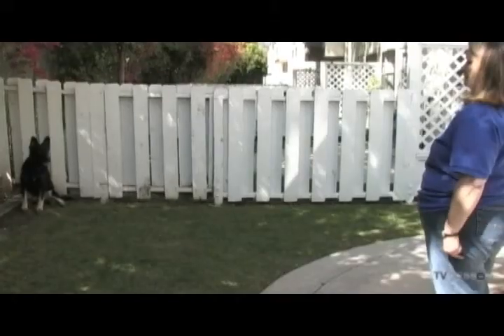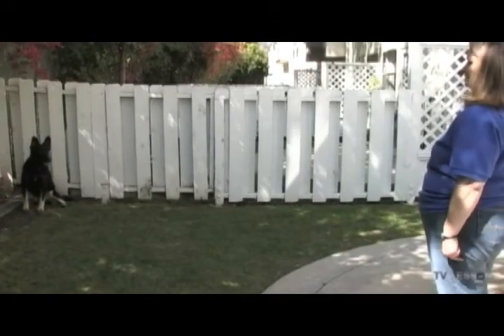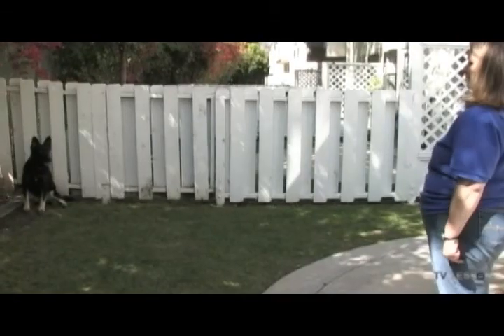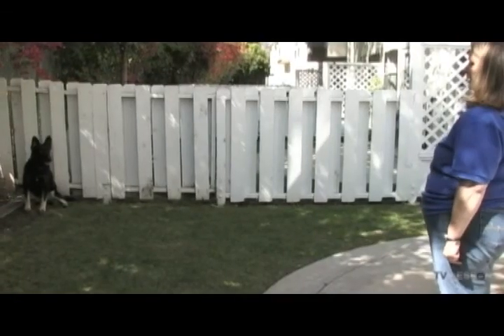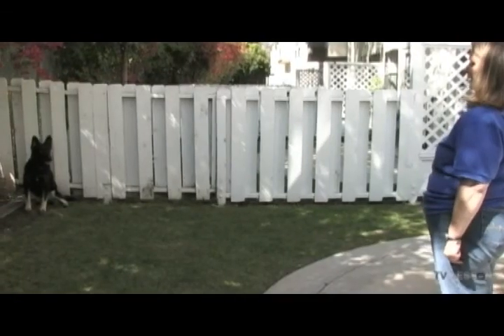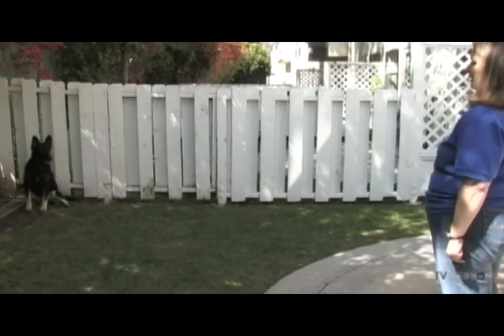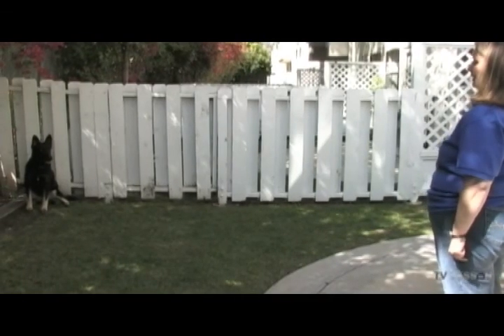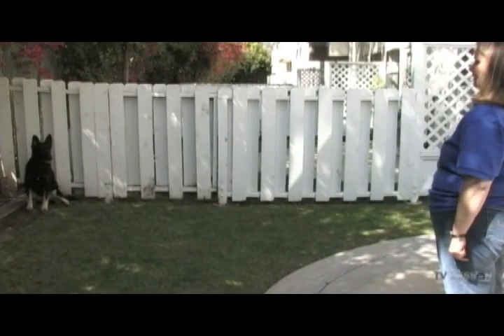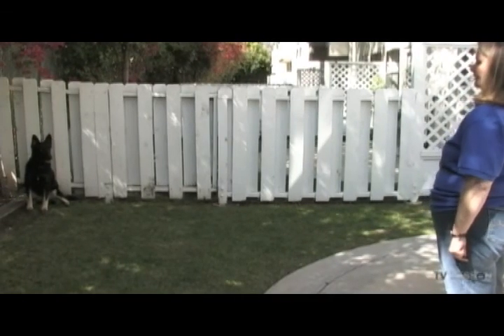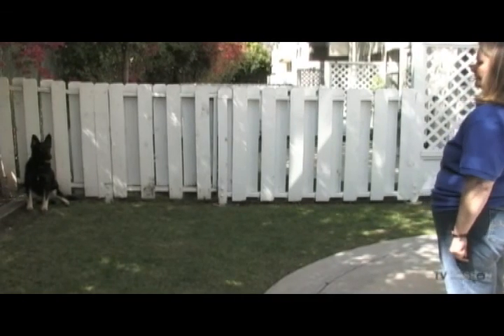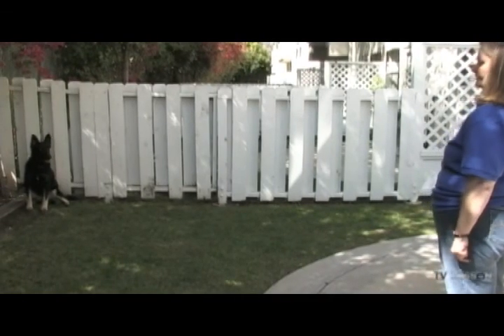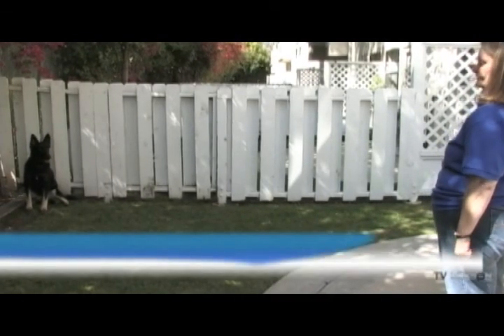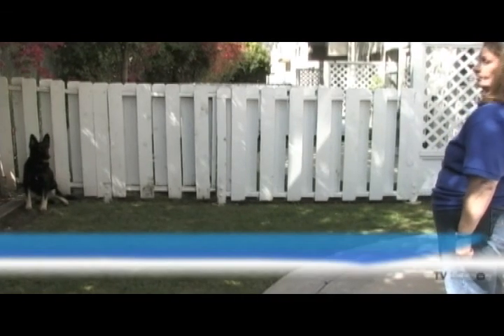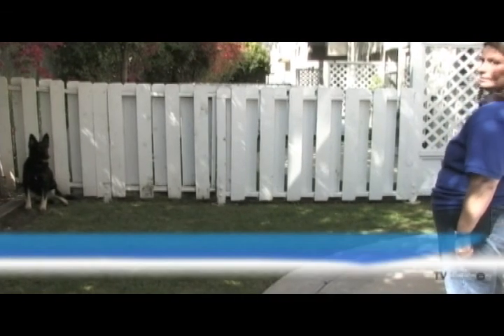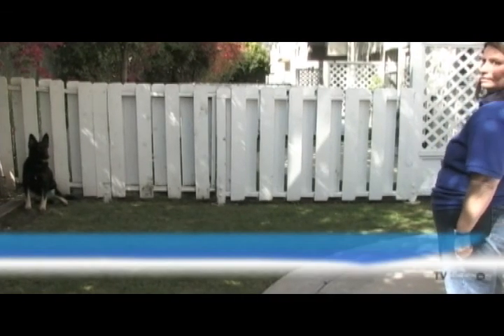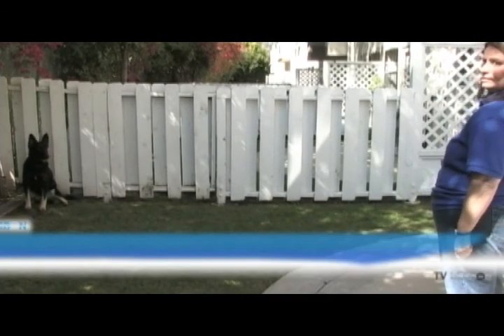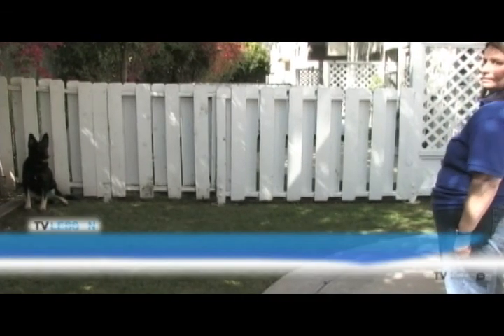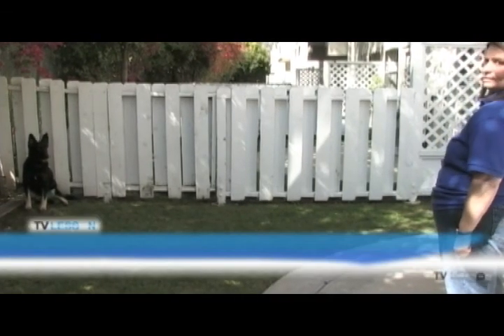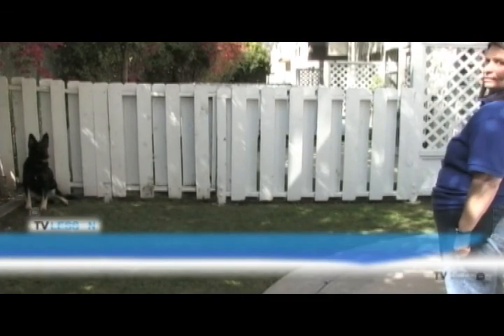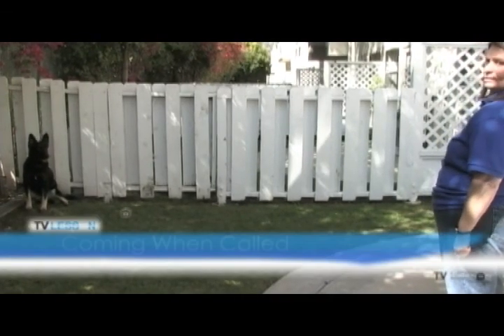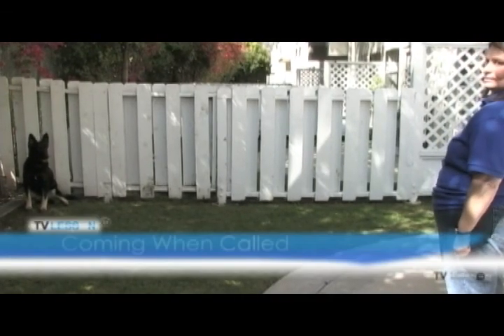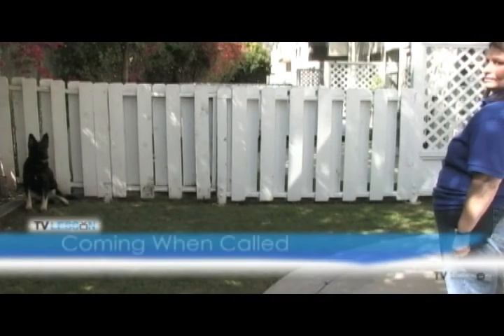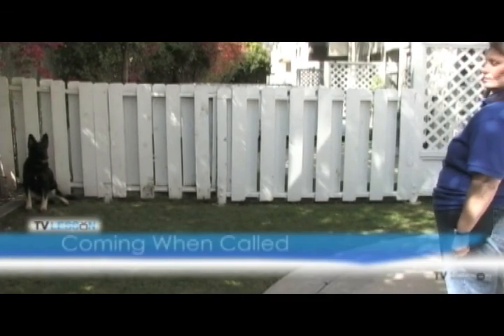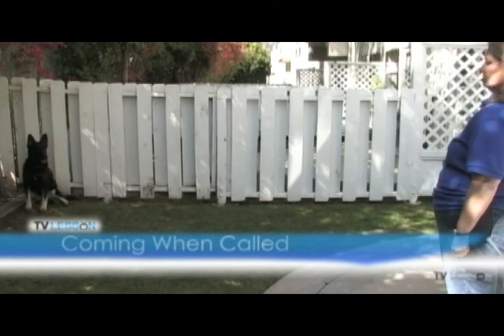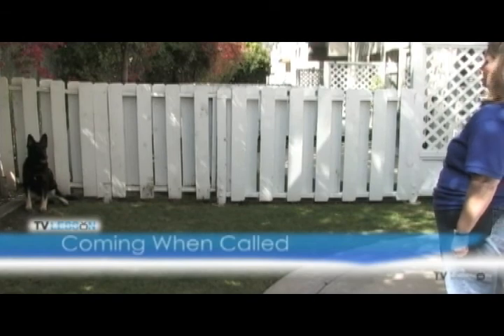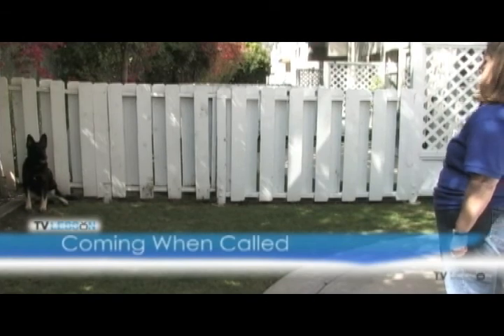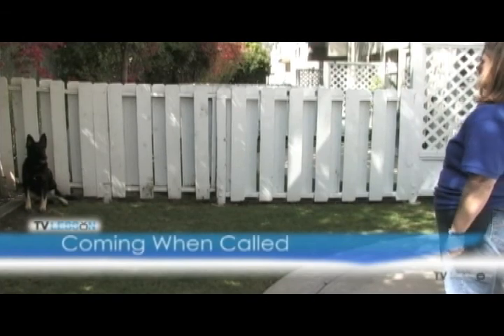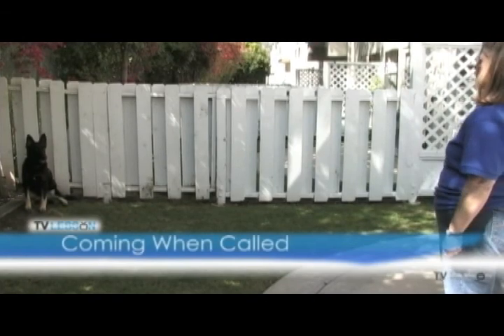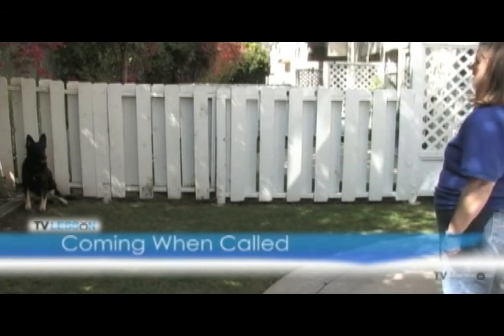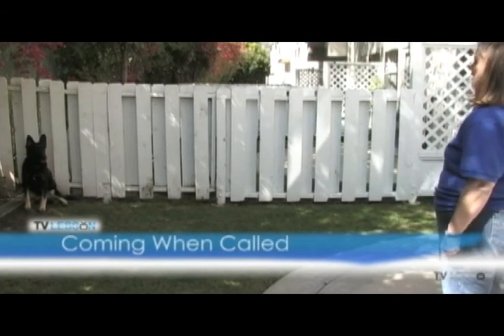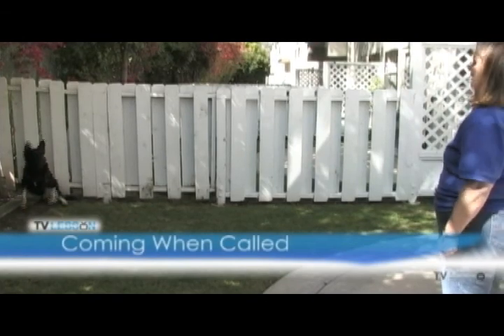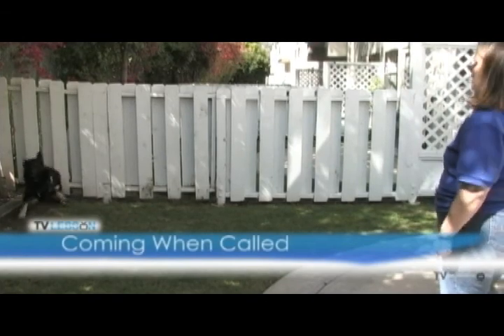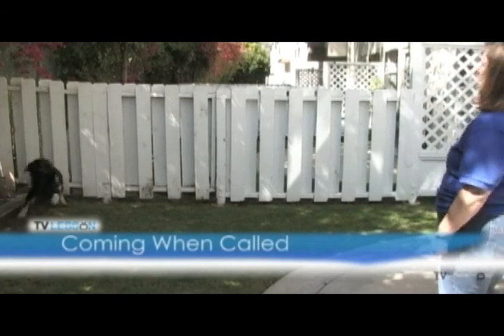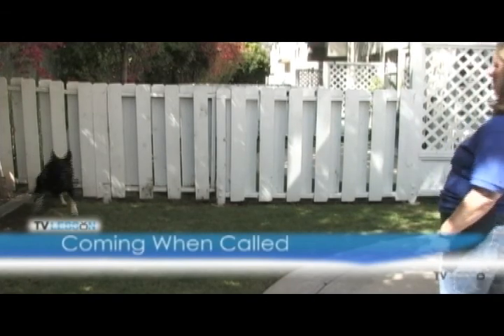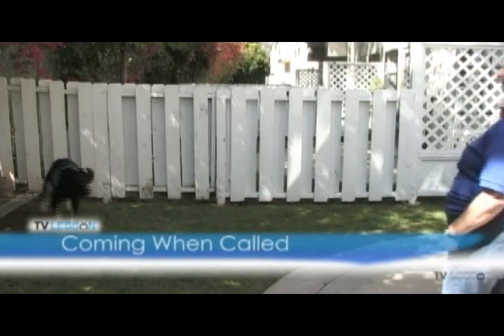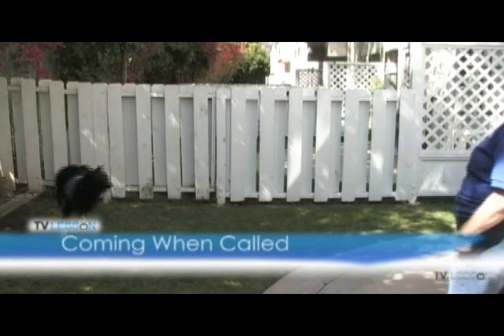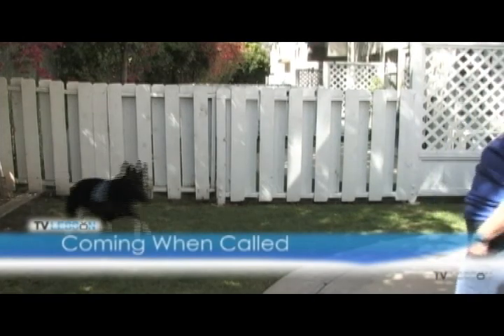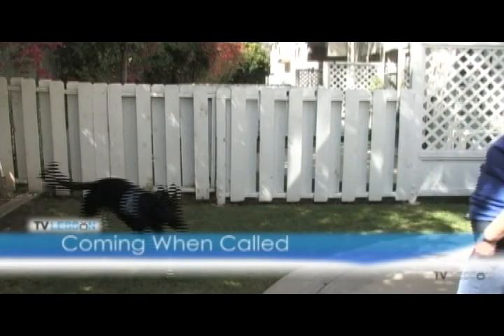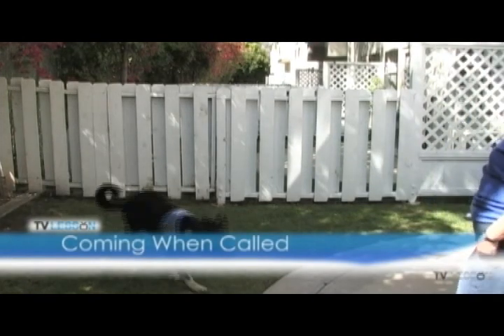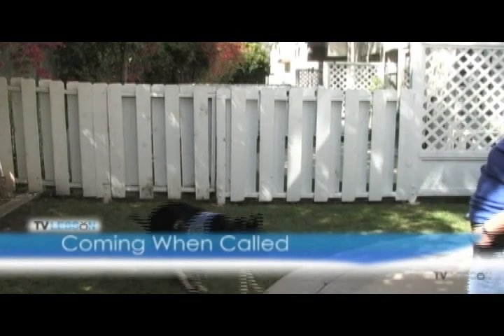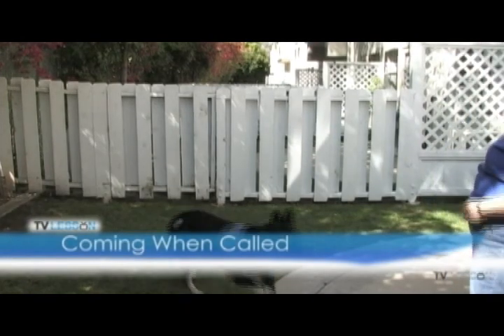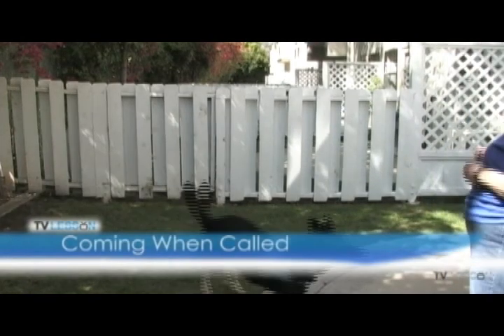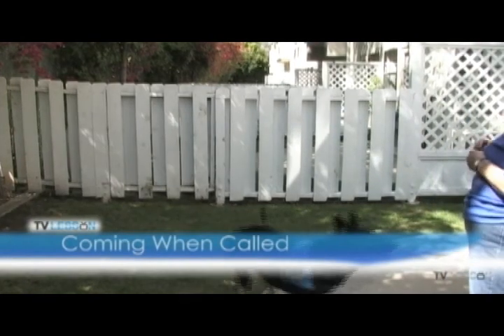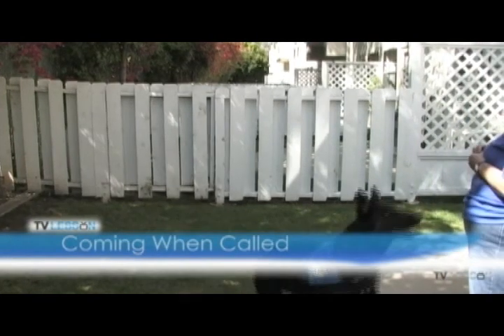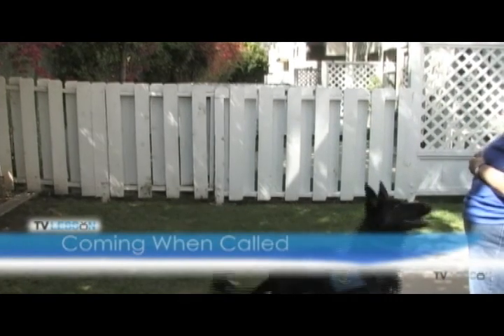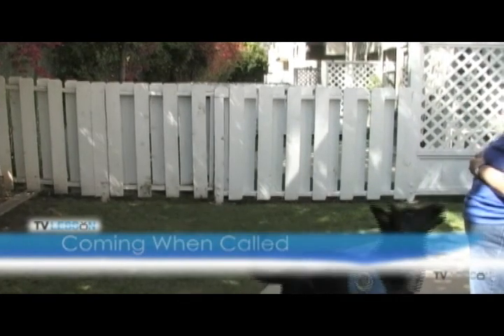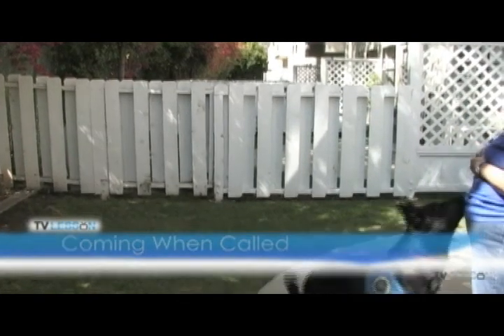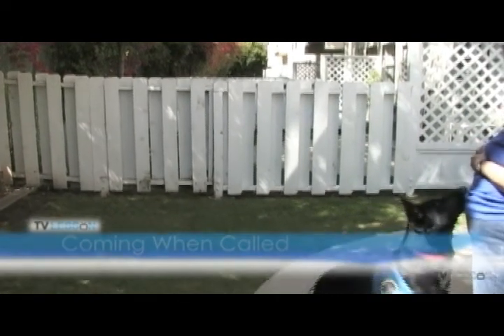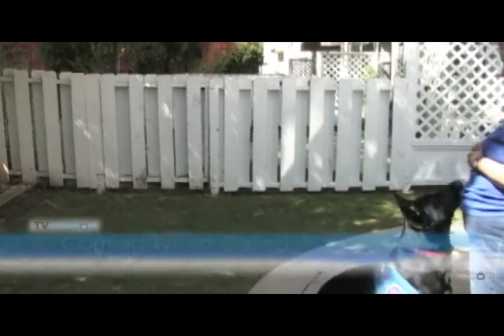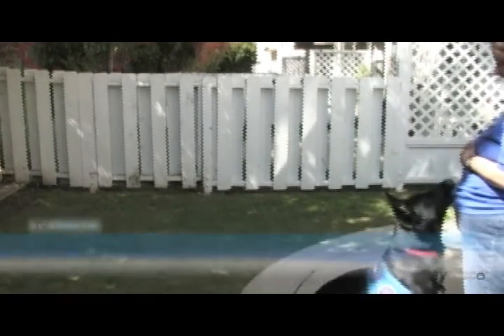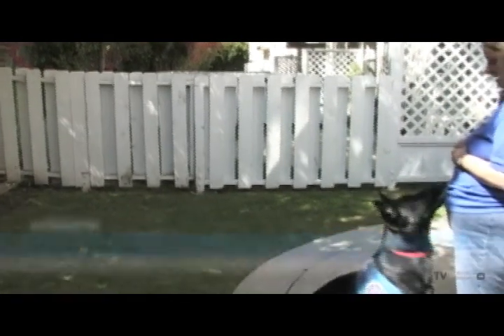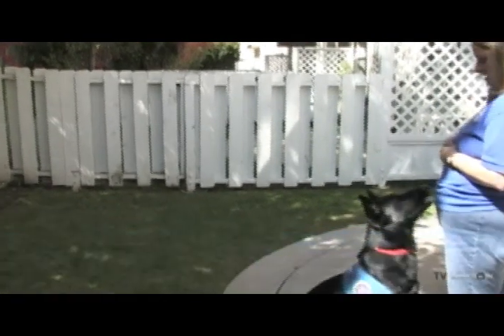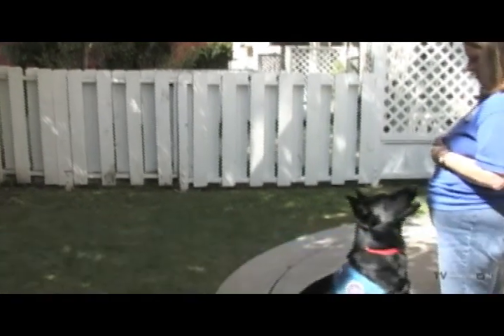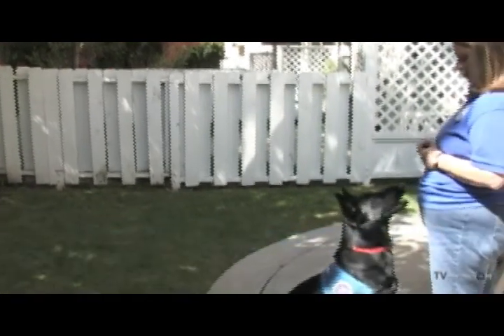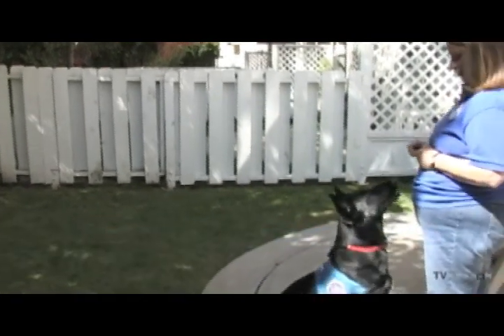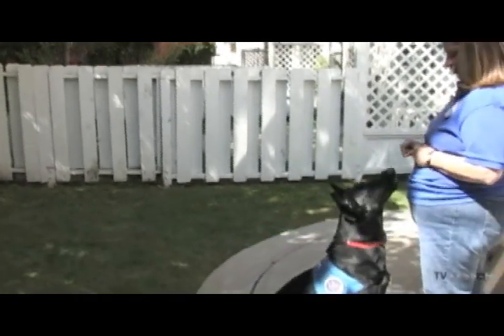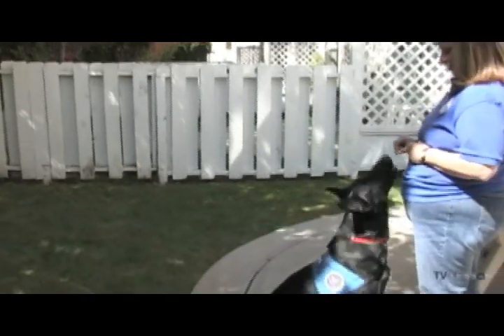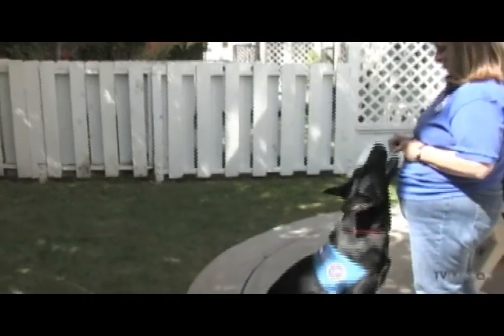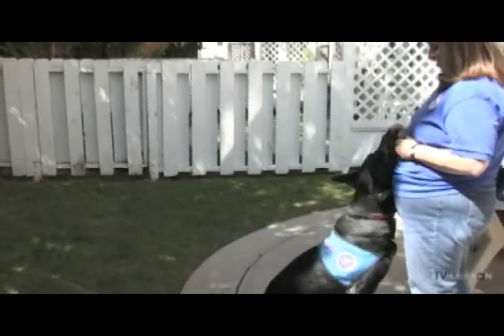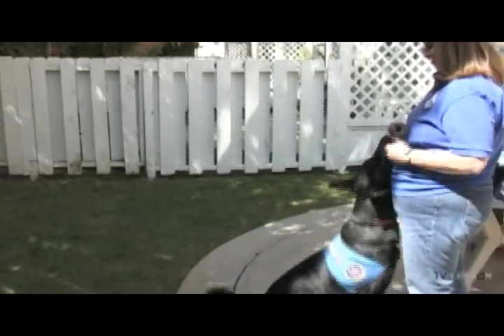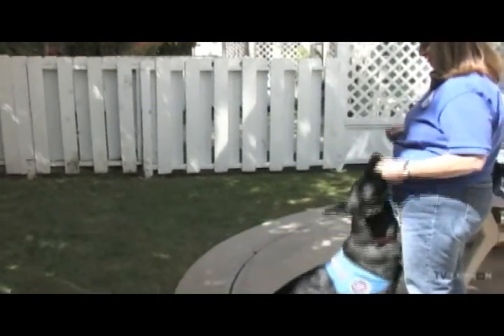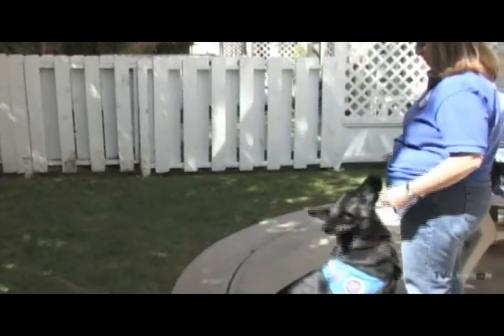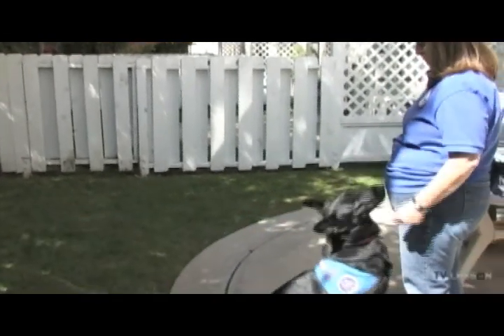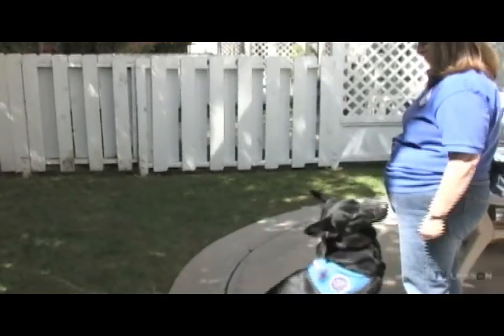Coming when called. This exercise demonstrates the dog will leave pleasant distractions and come to the owner.